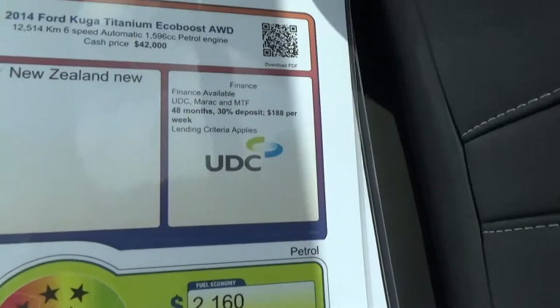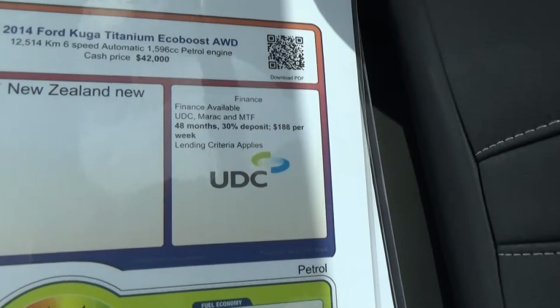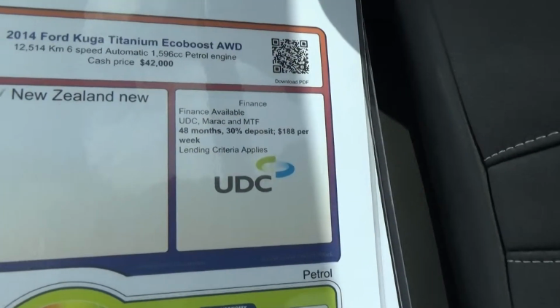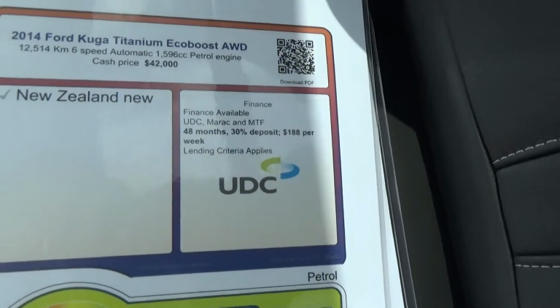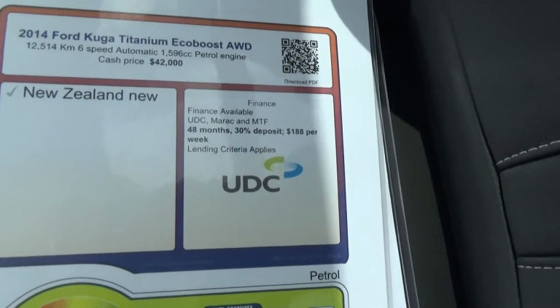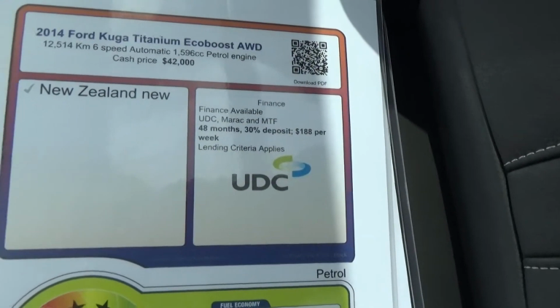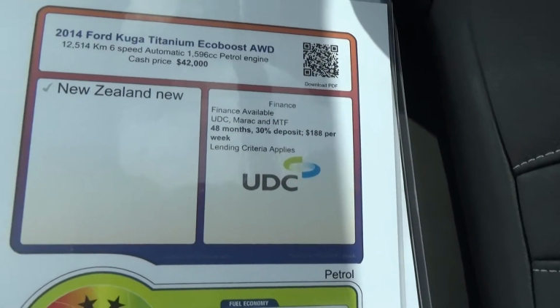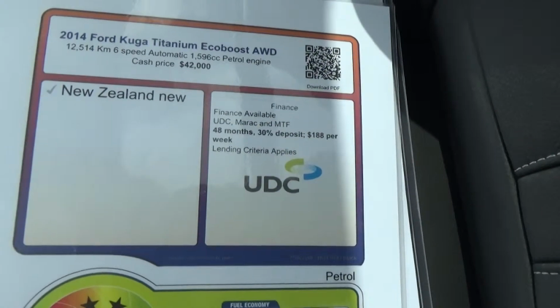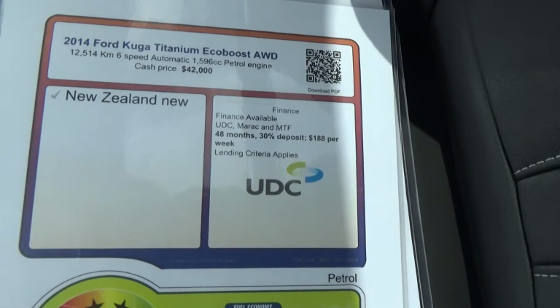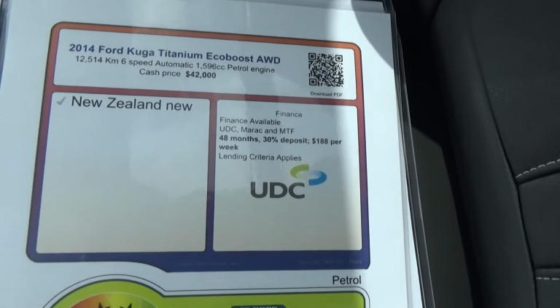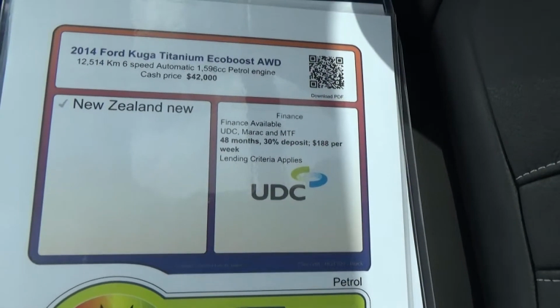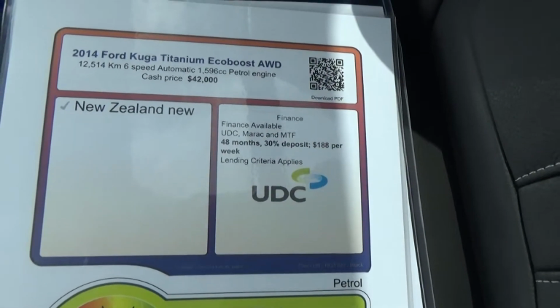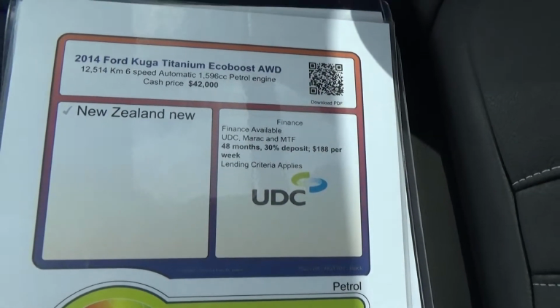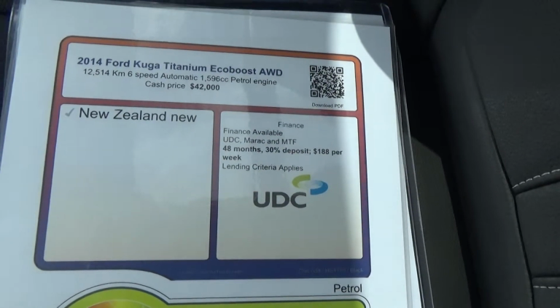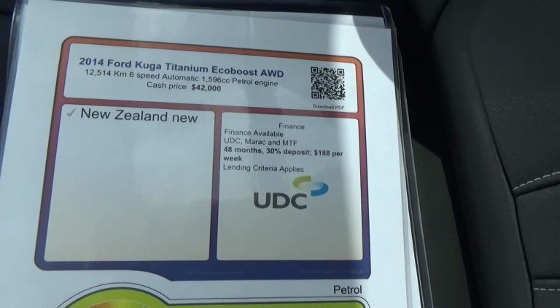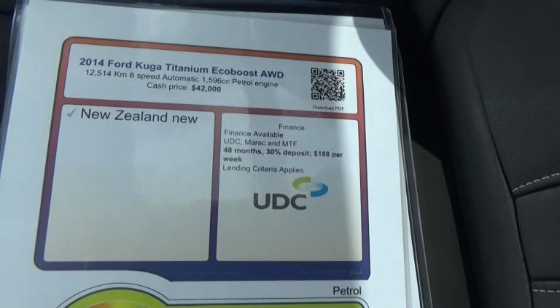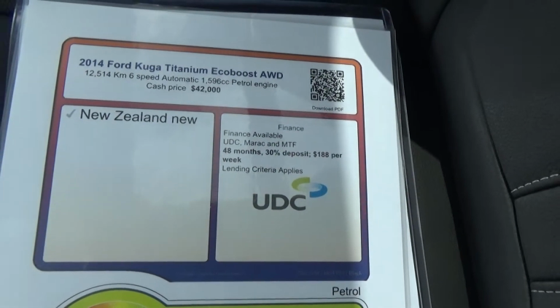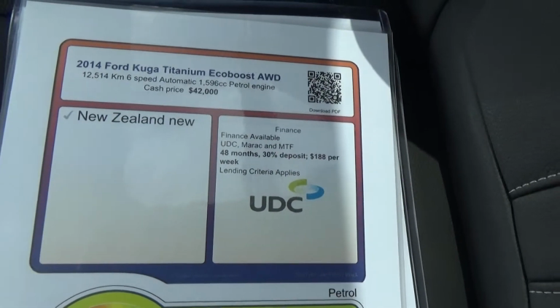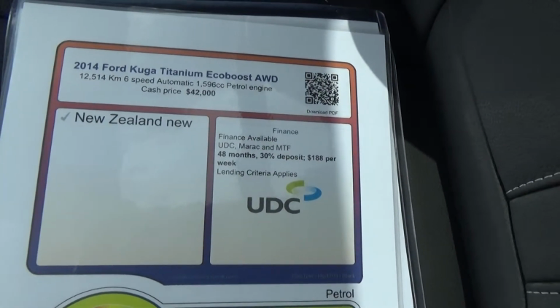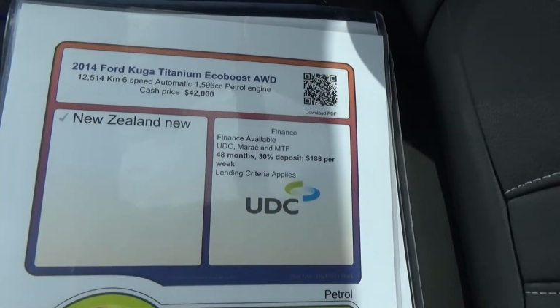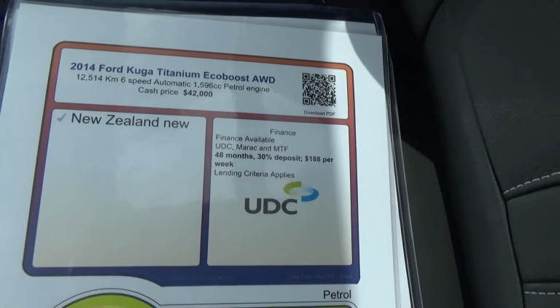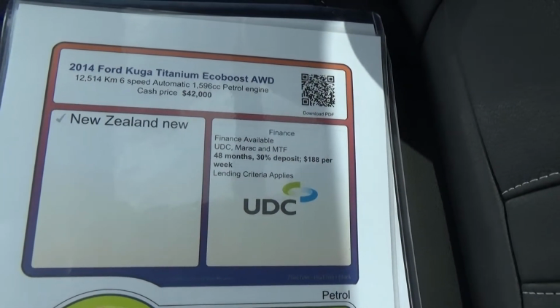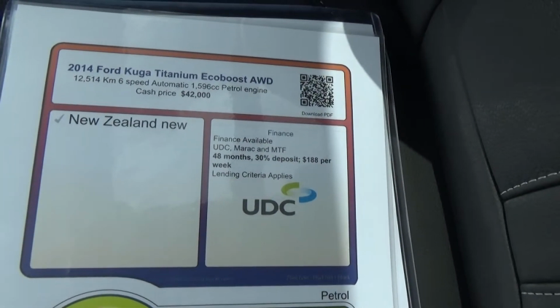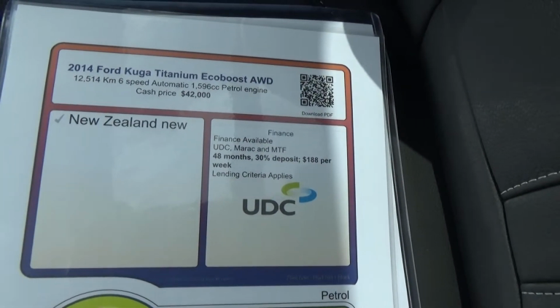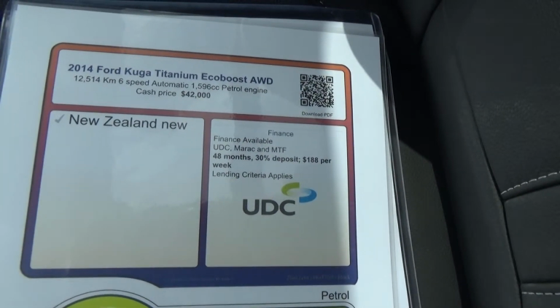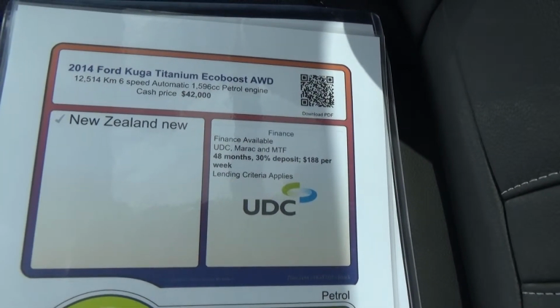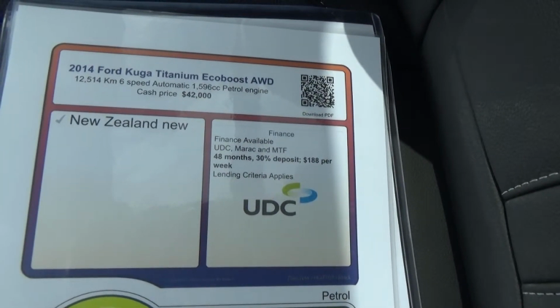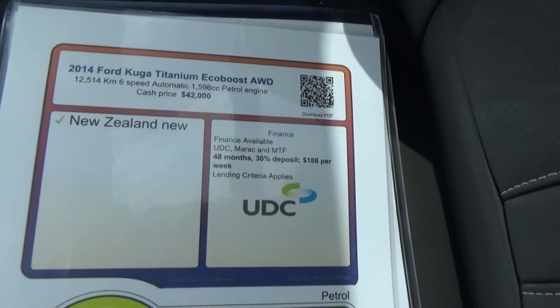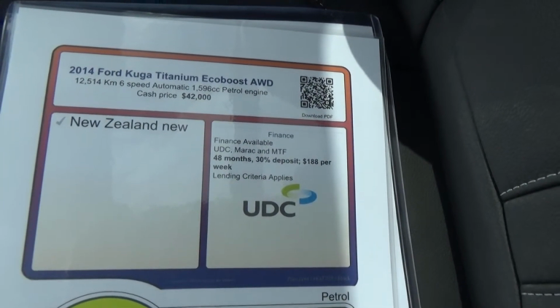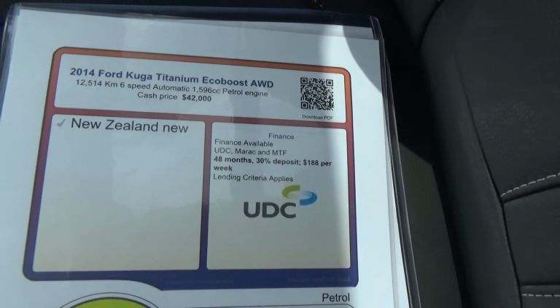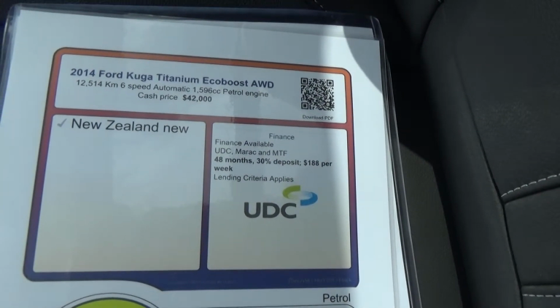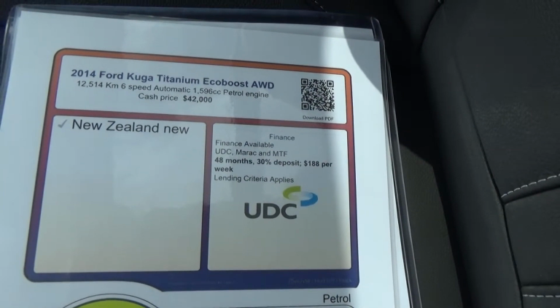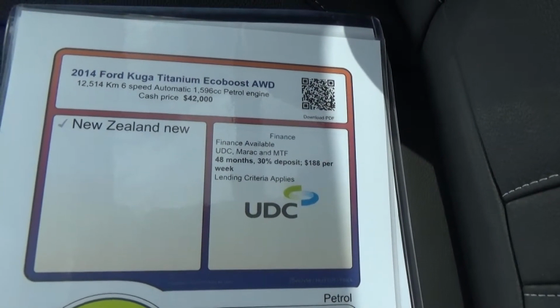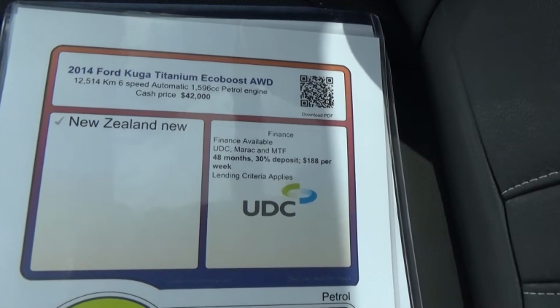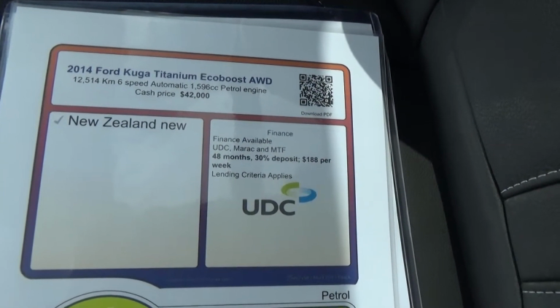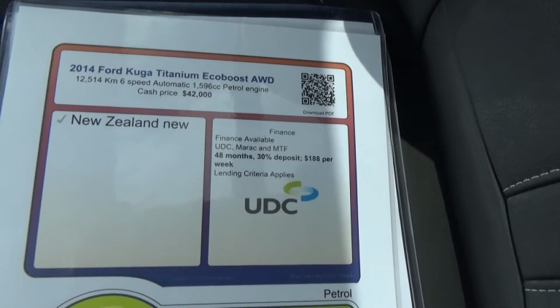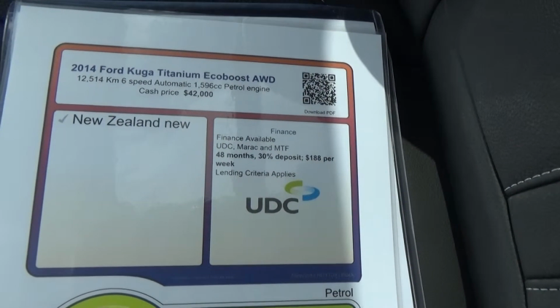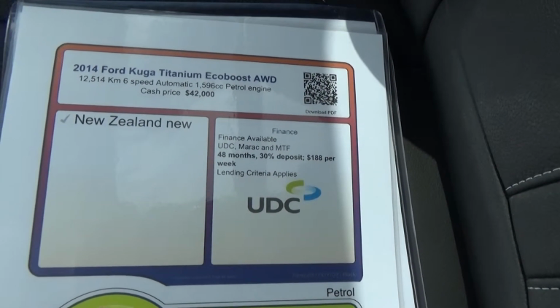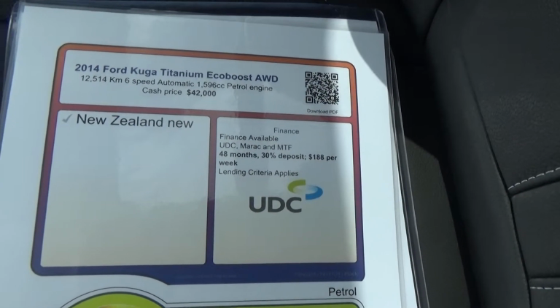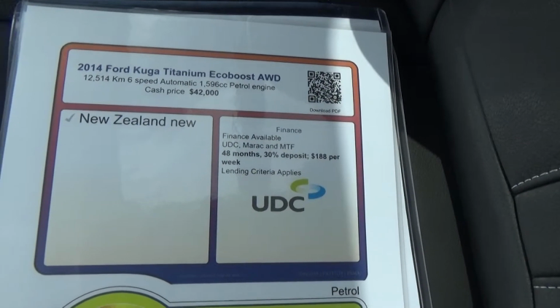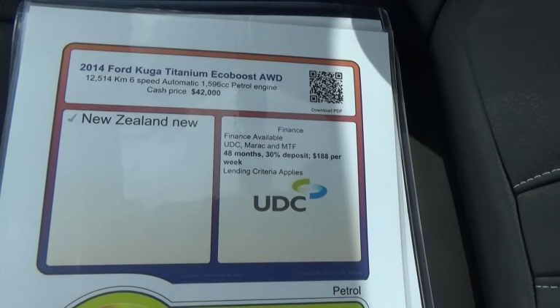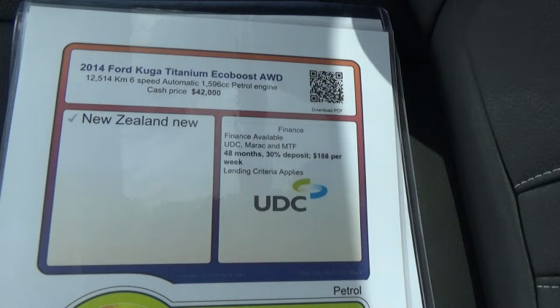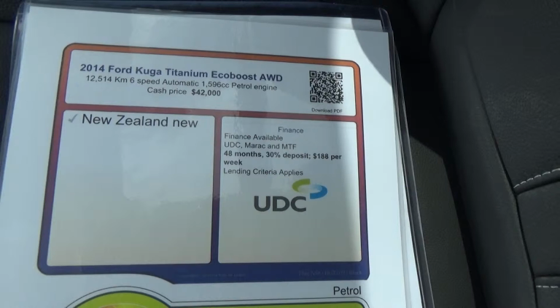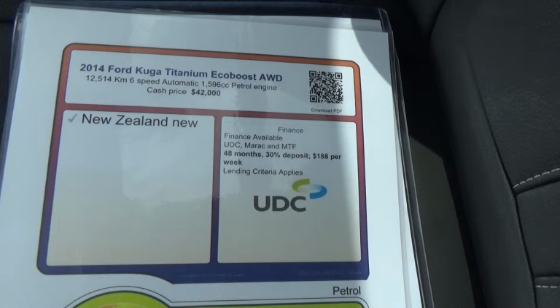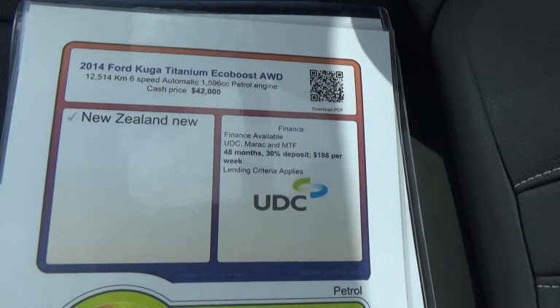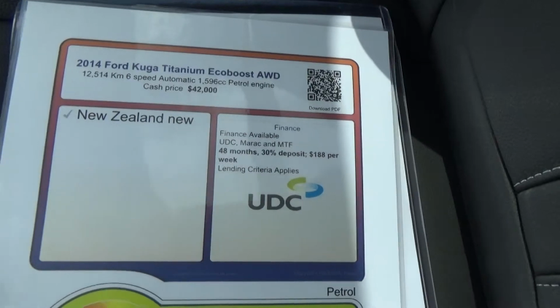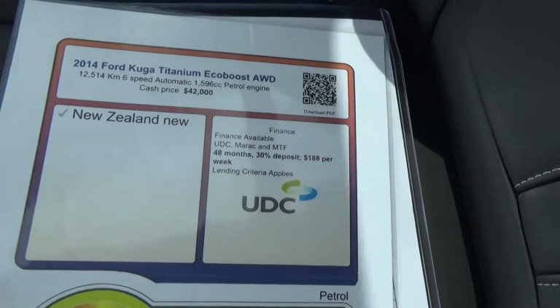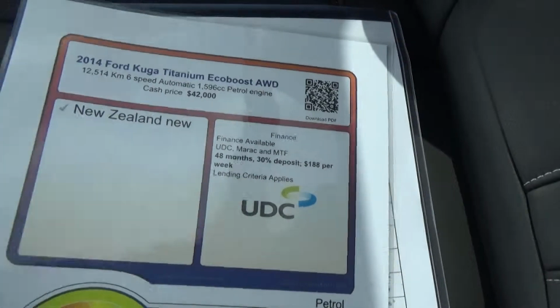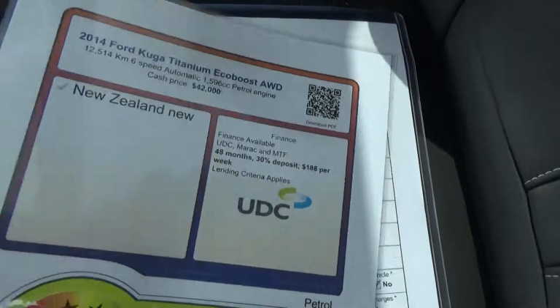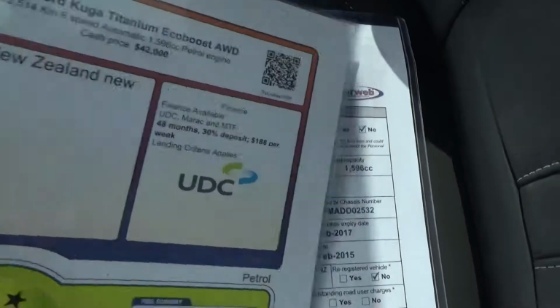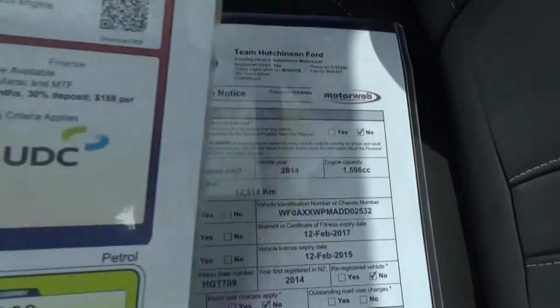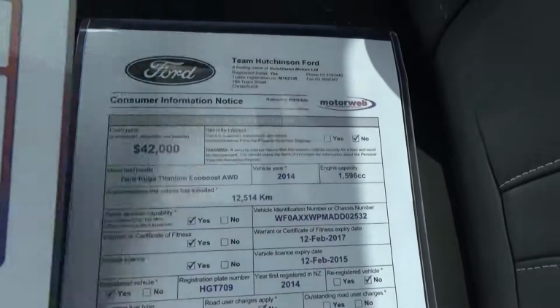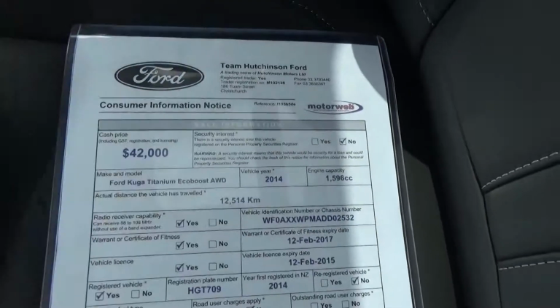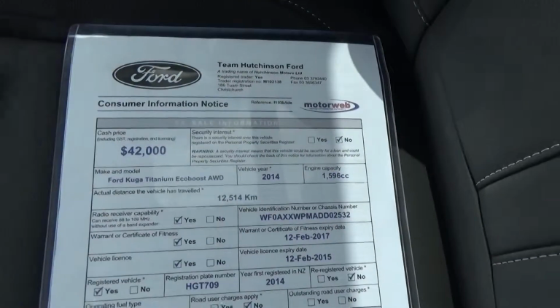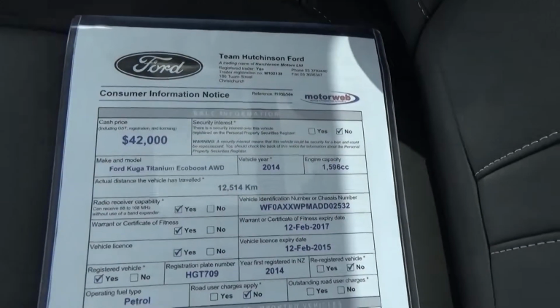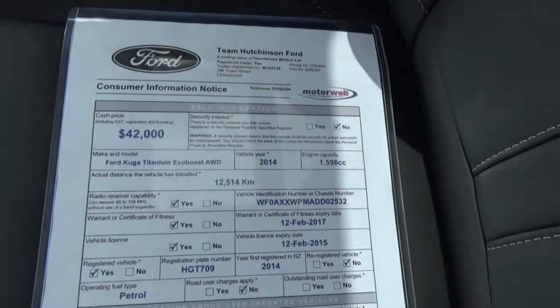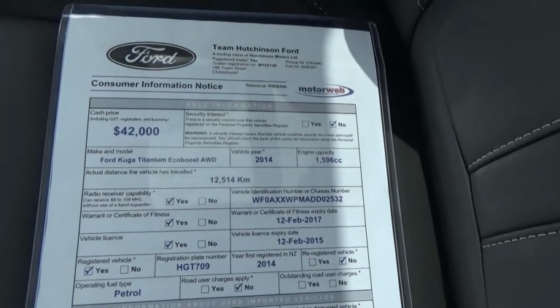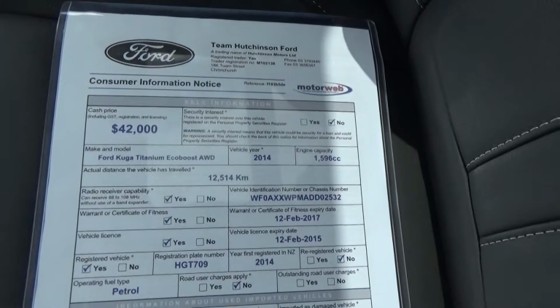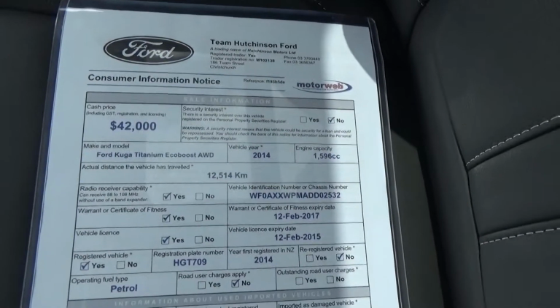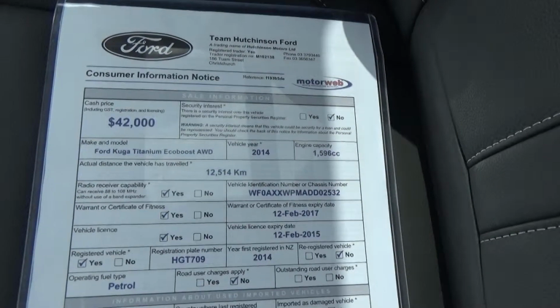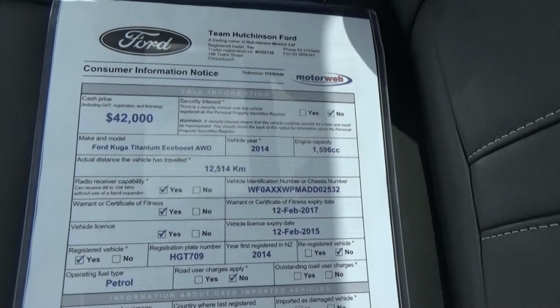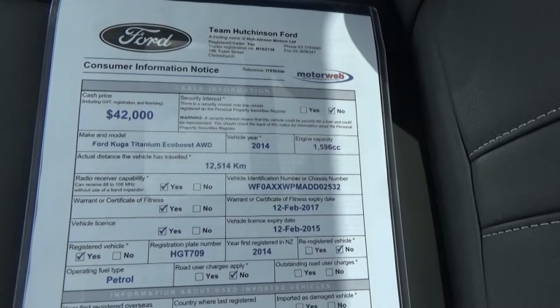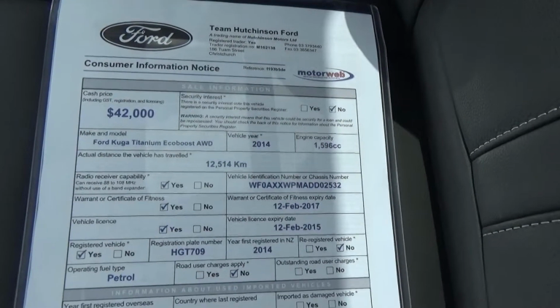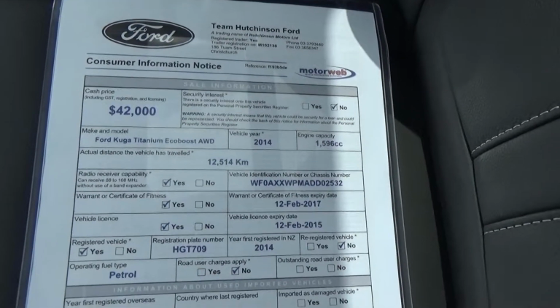In a finance example, over a 48 month term with 30% deposit, that works out to $188 per week.